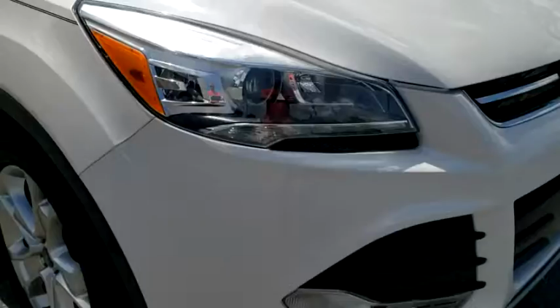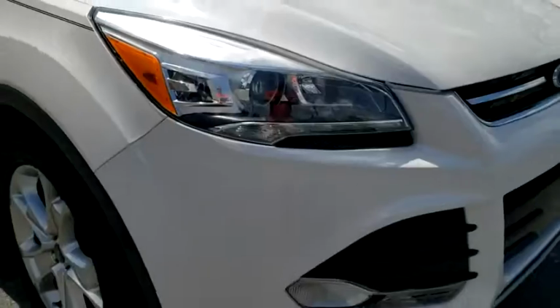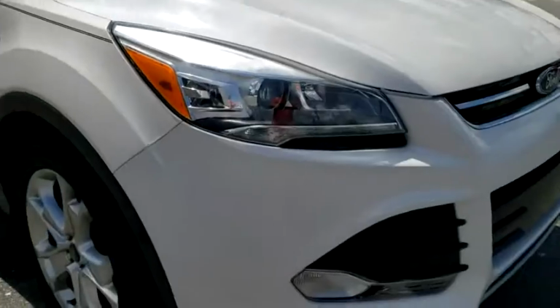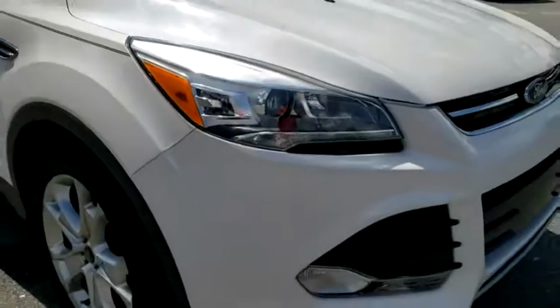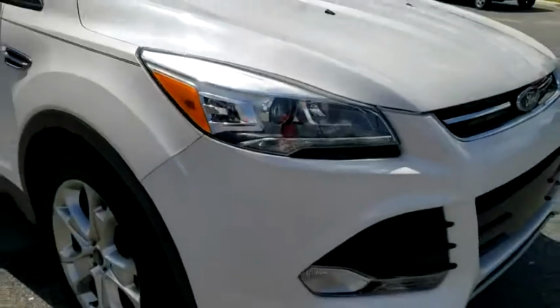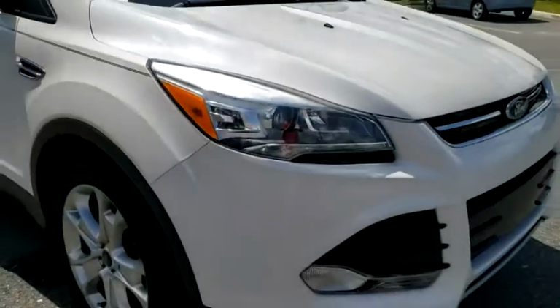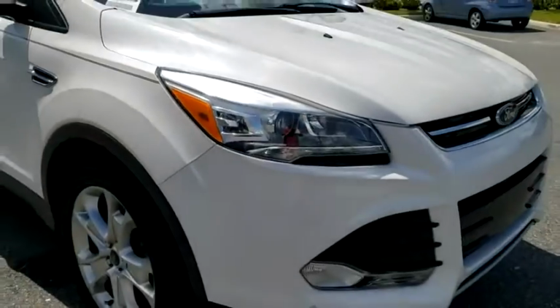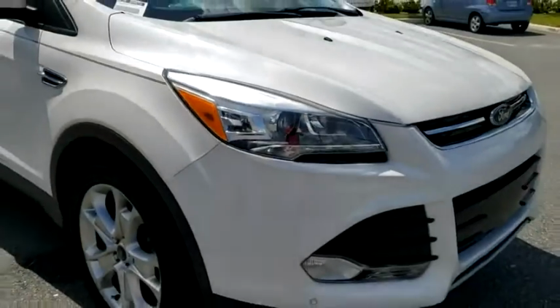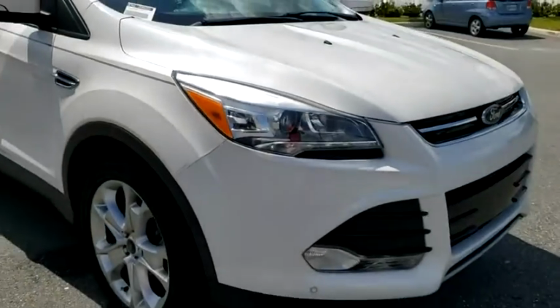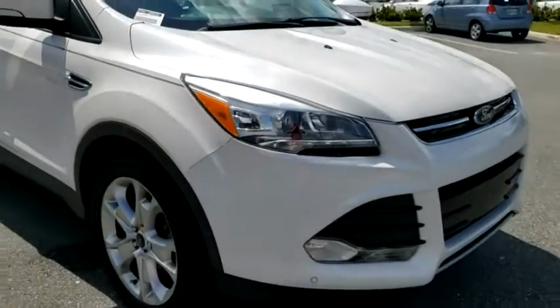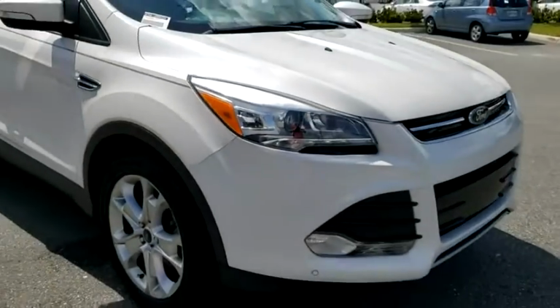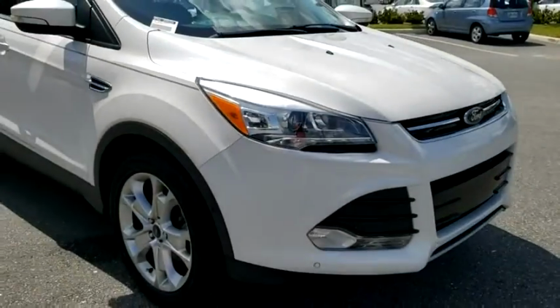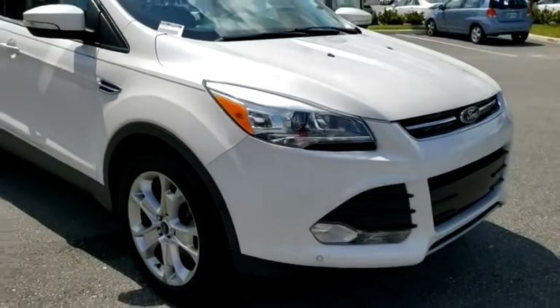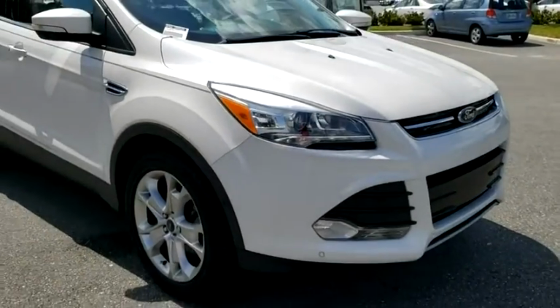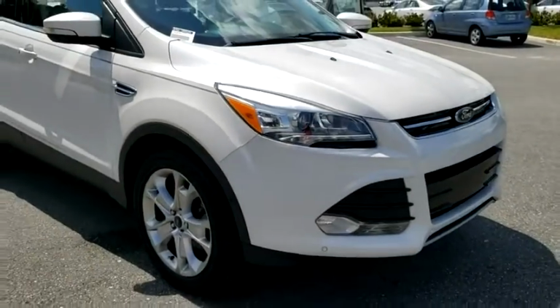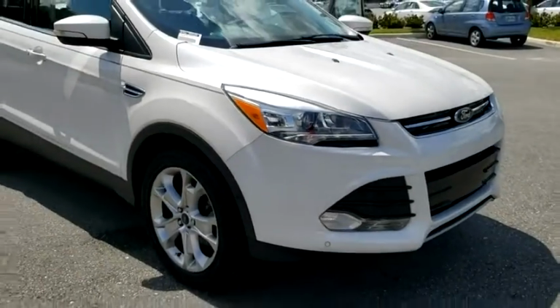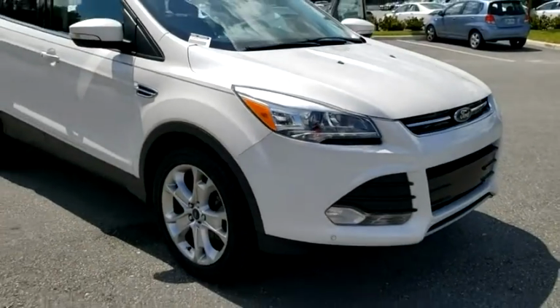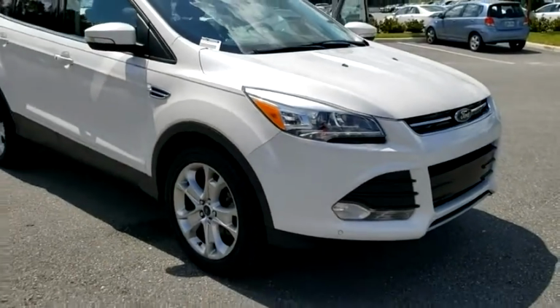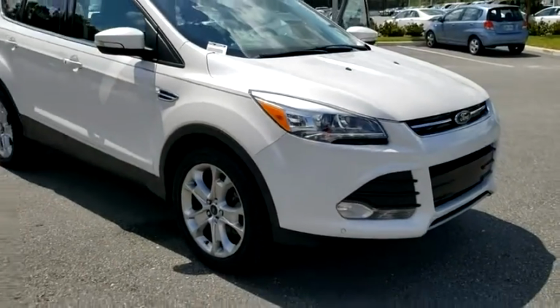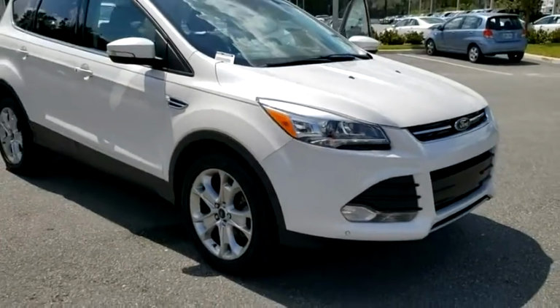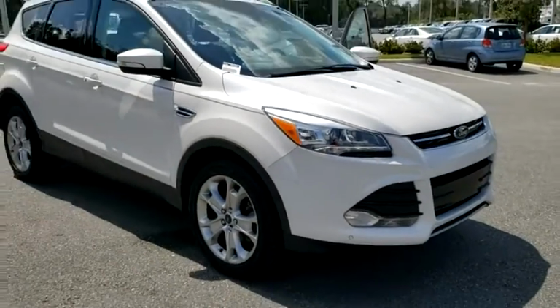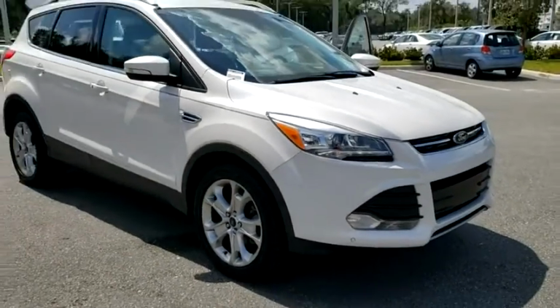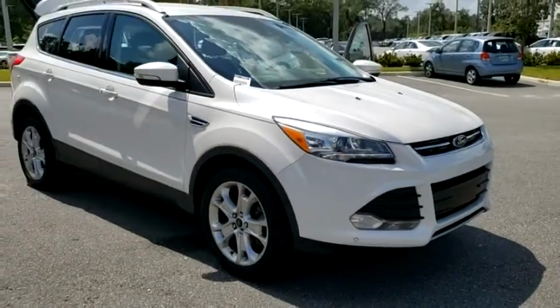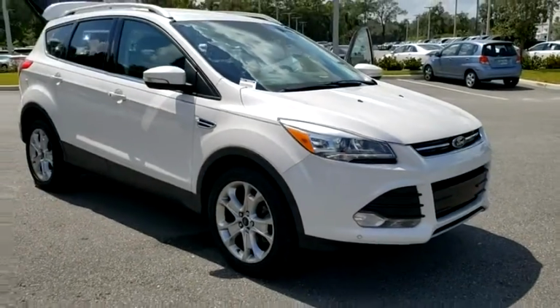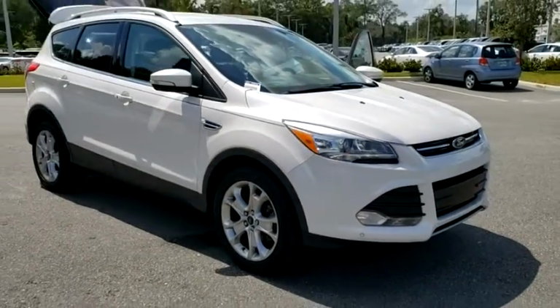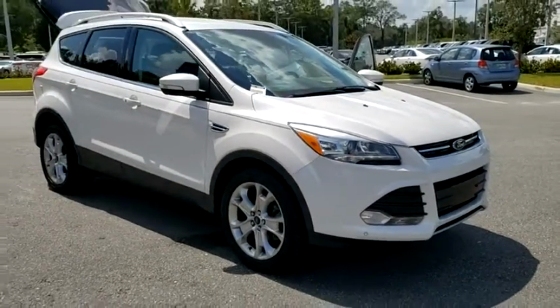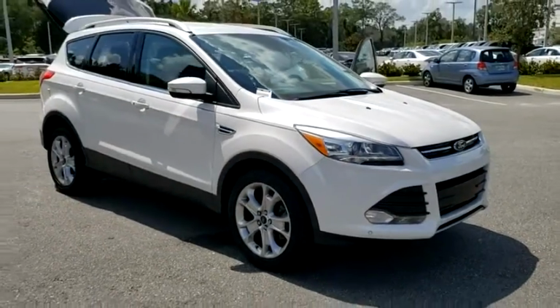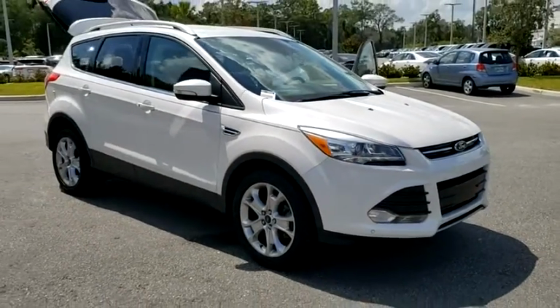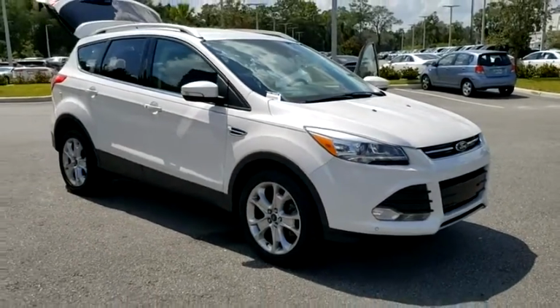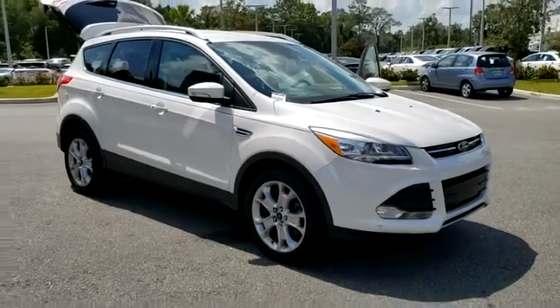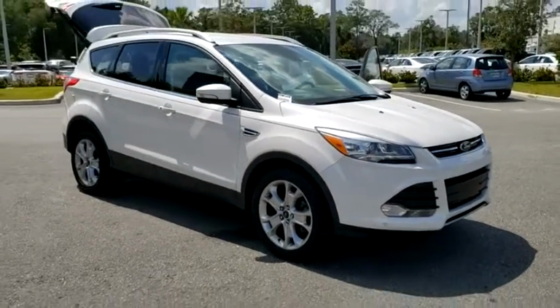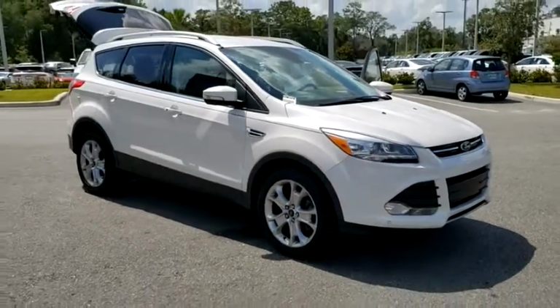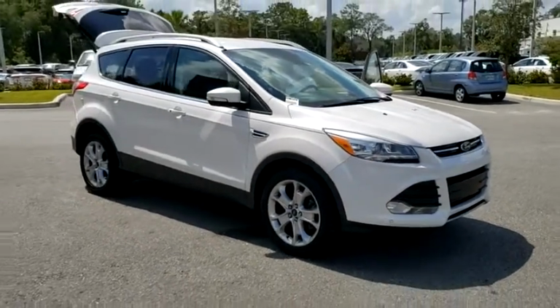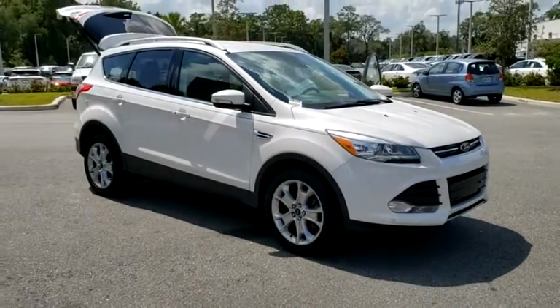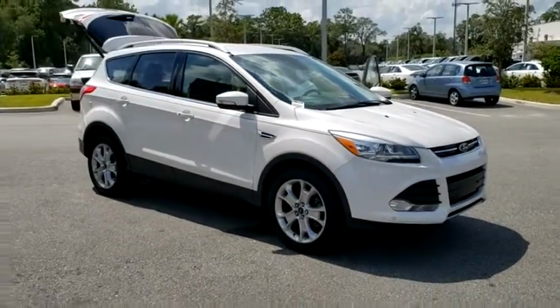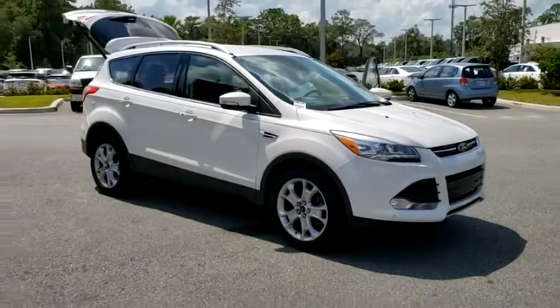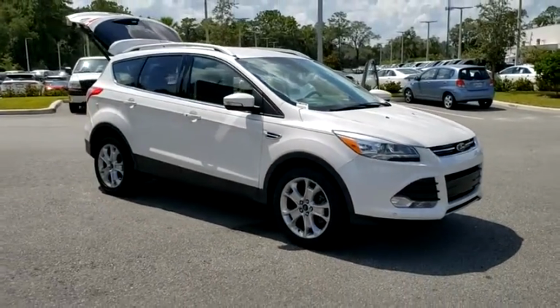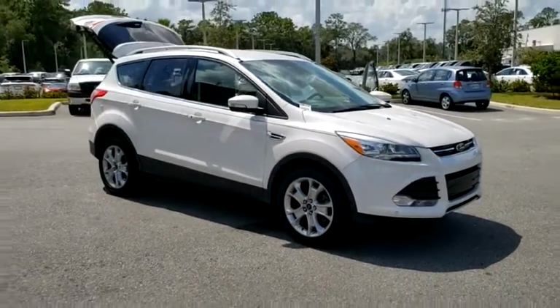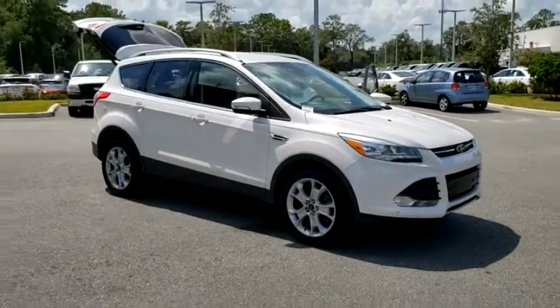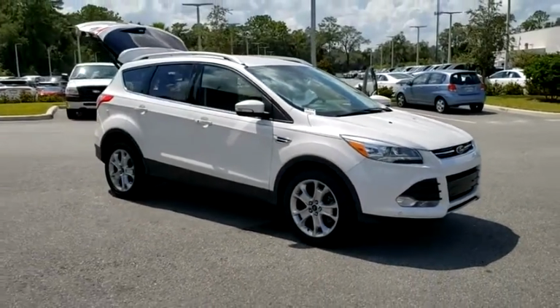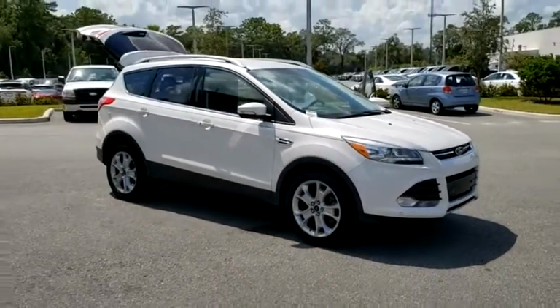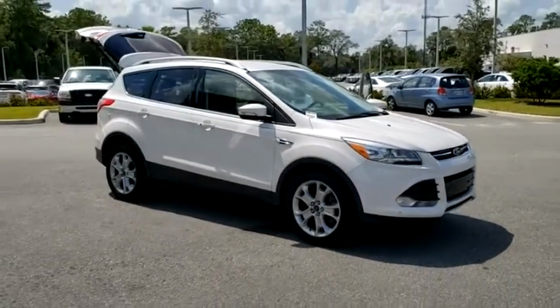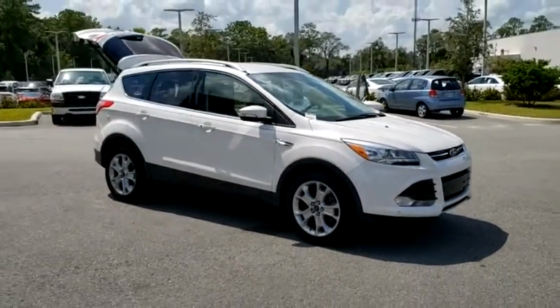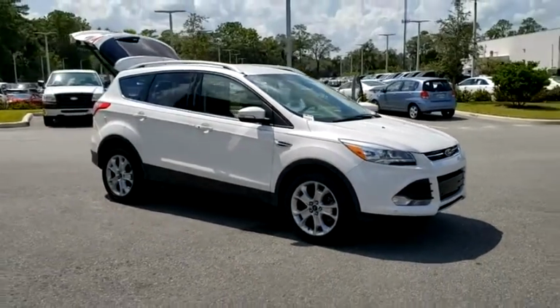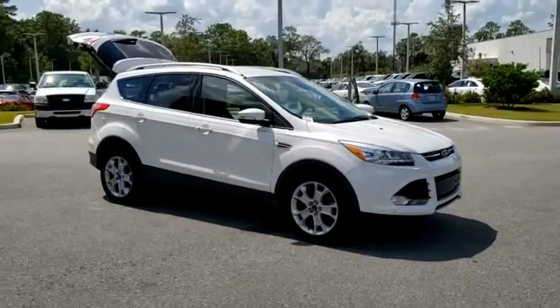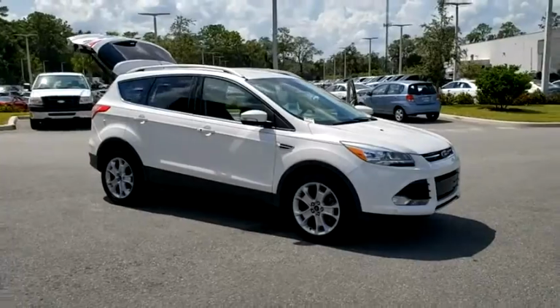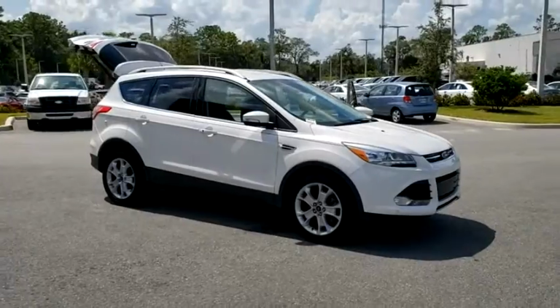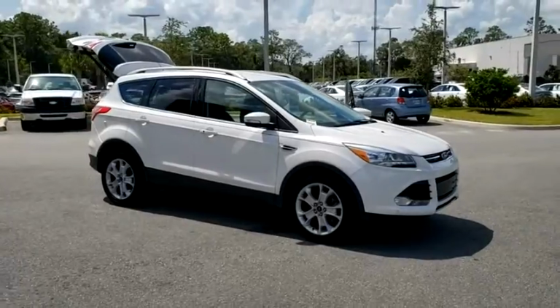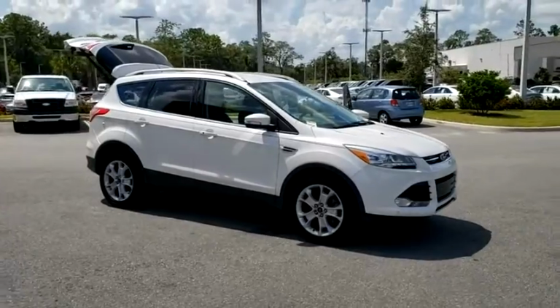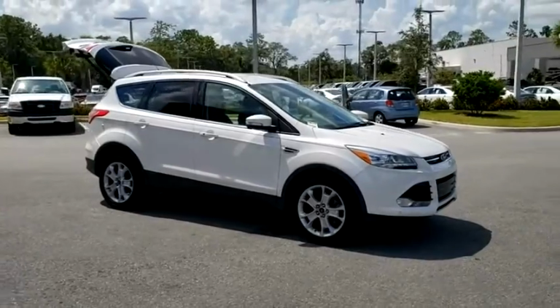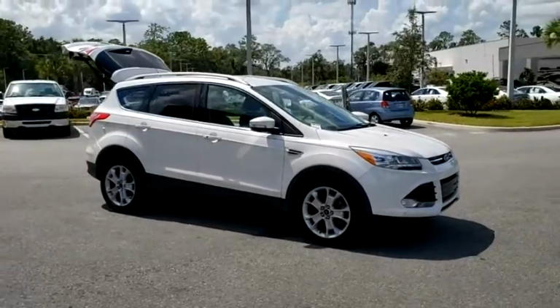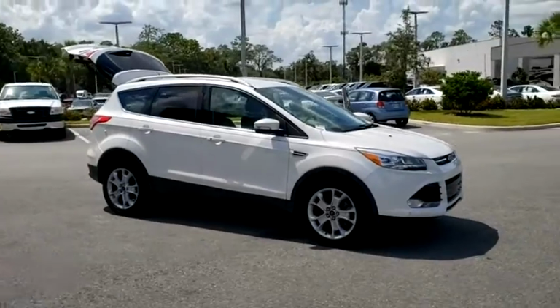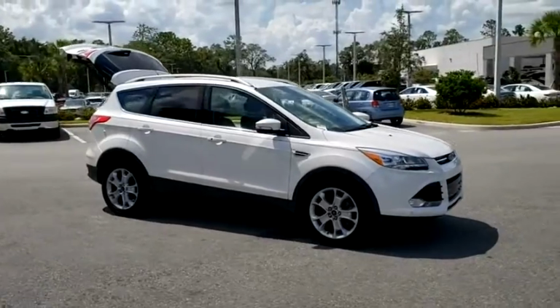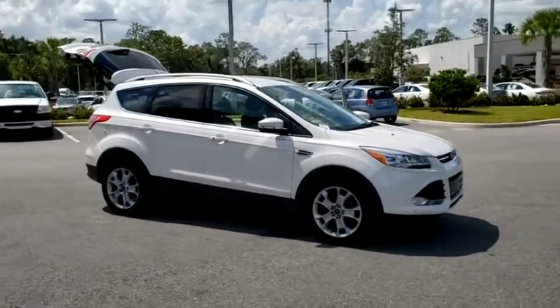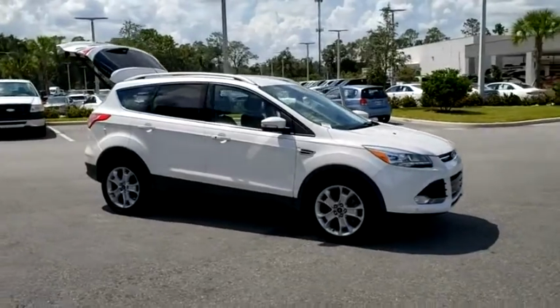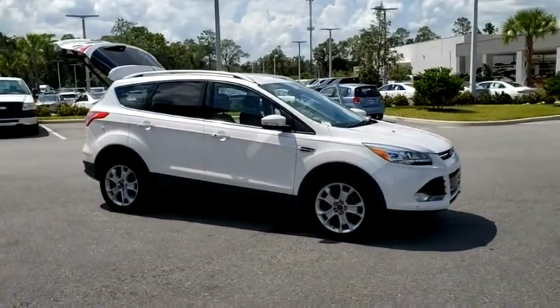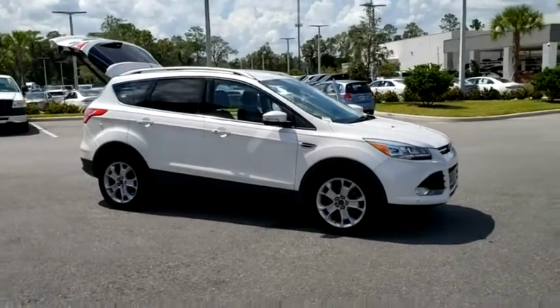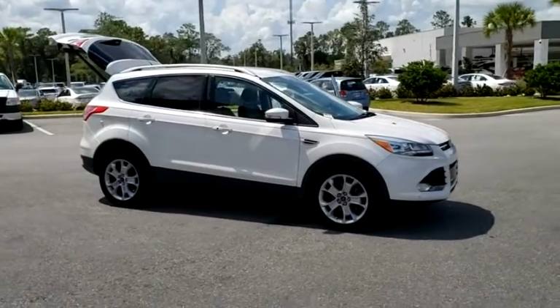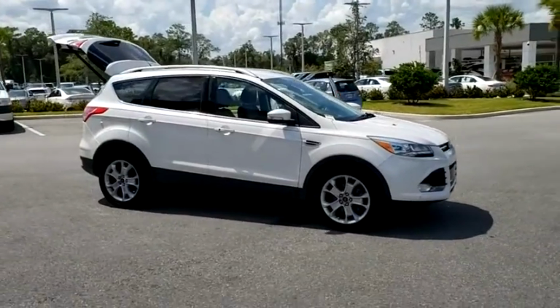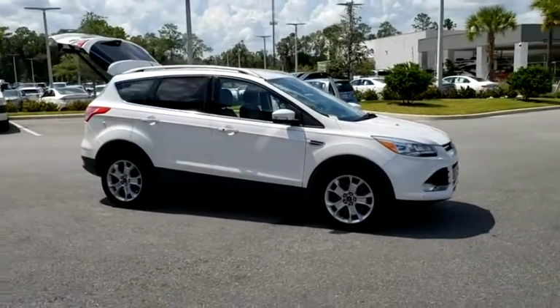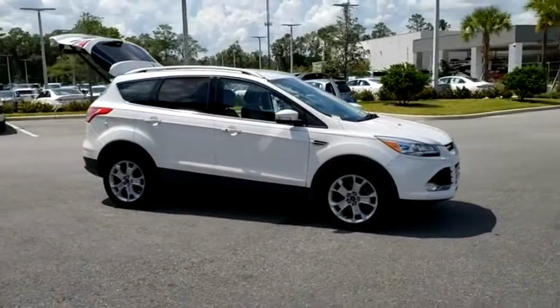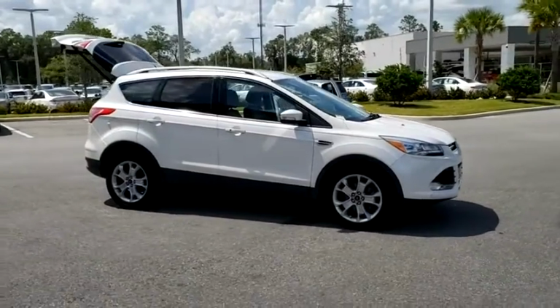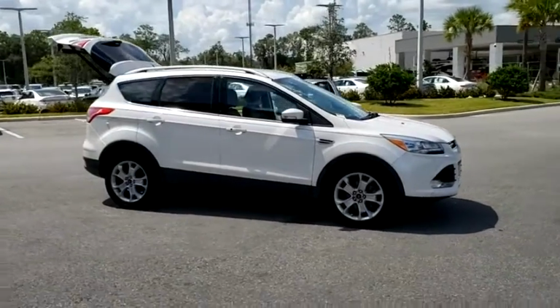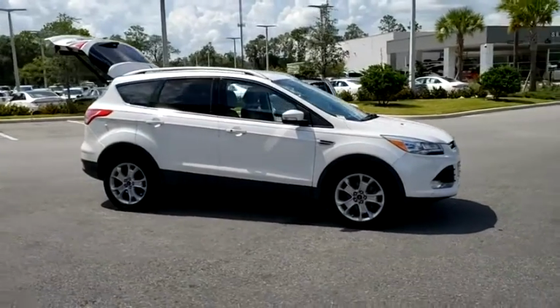Come test drive the 2015 Ford Escape. Gas engines flex, tow, sip and go with Ford Escape.